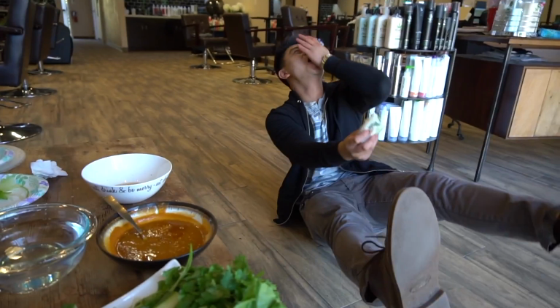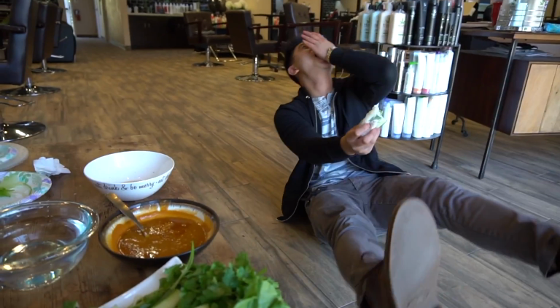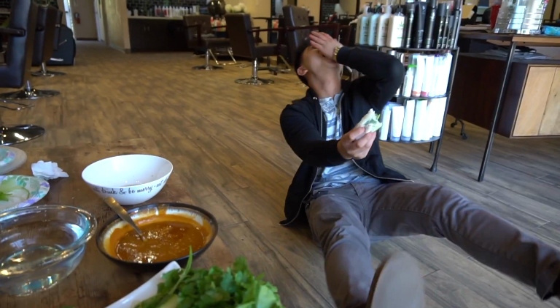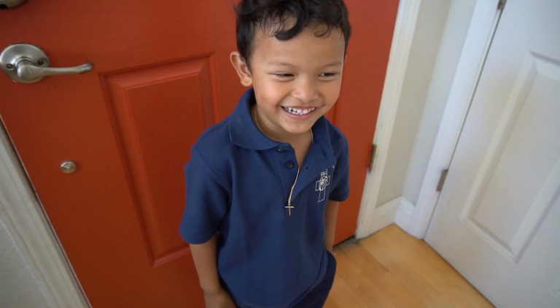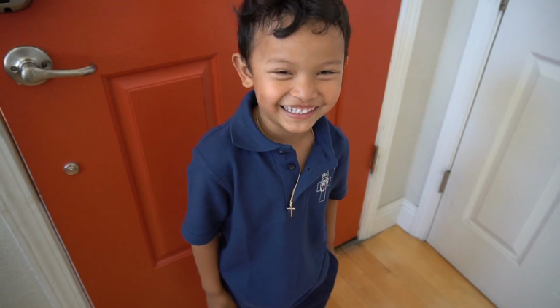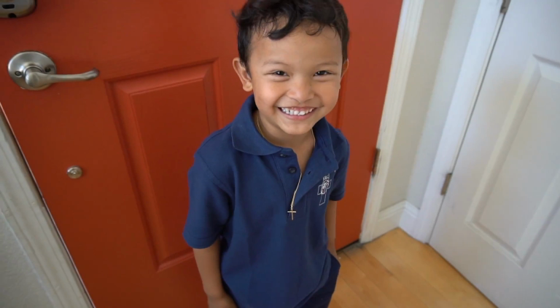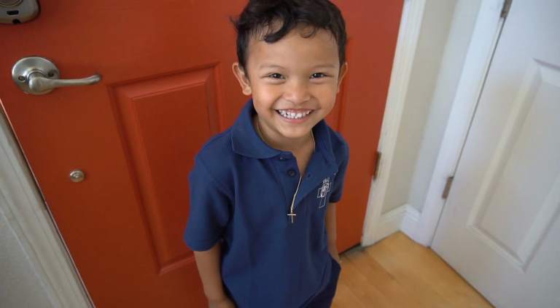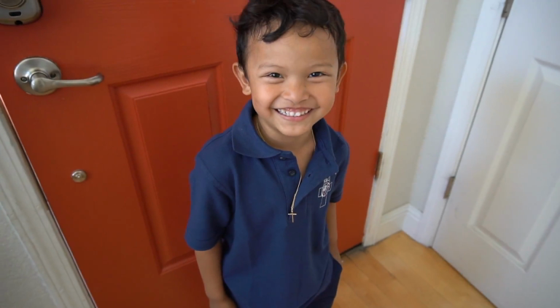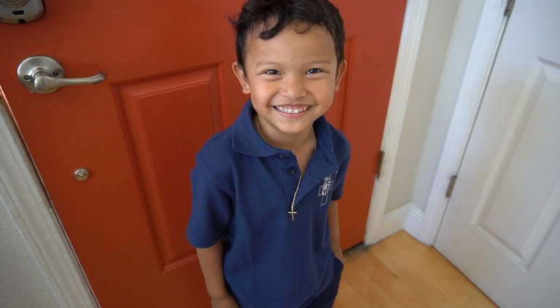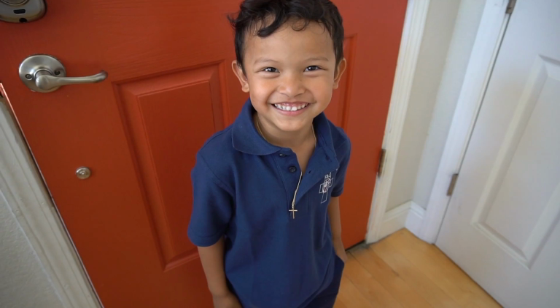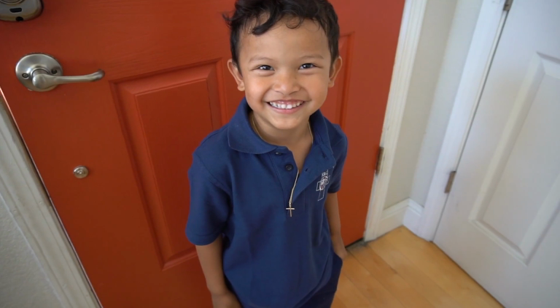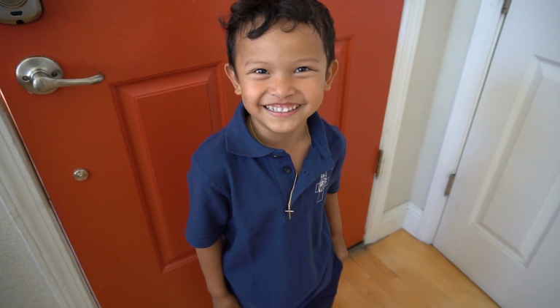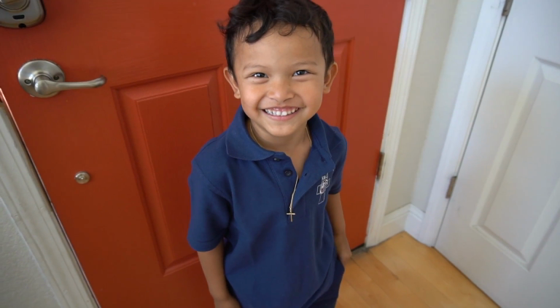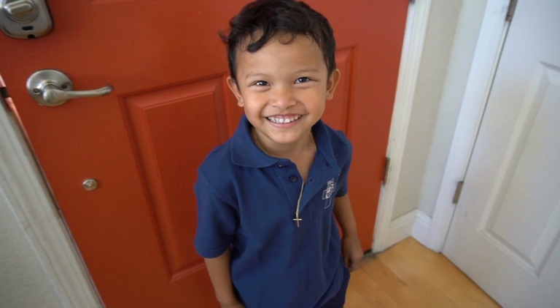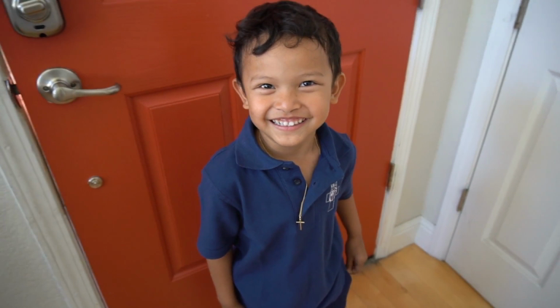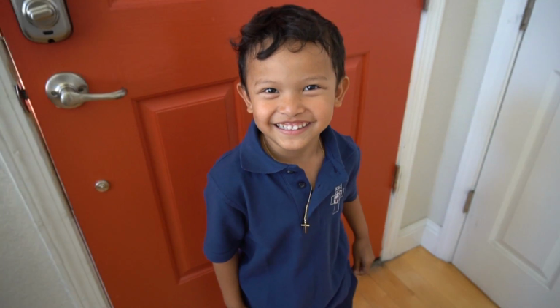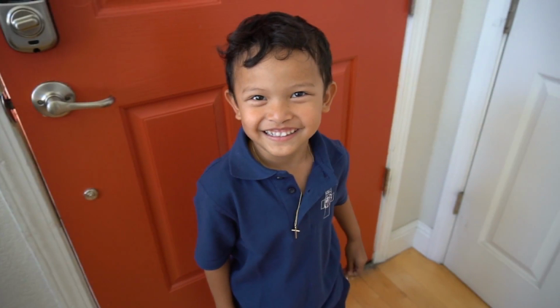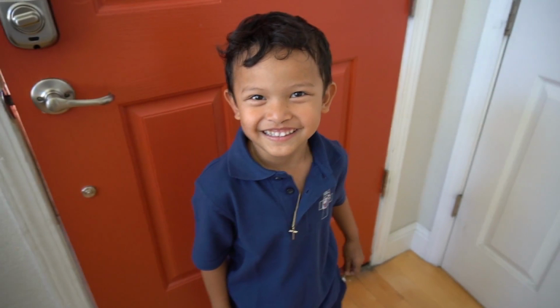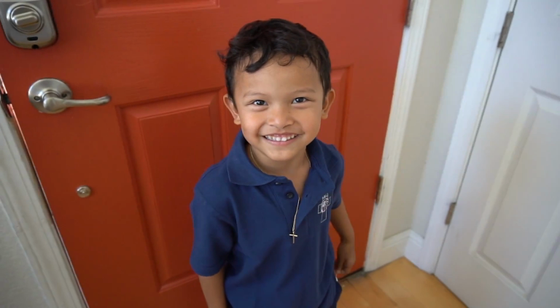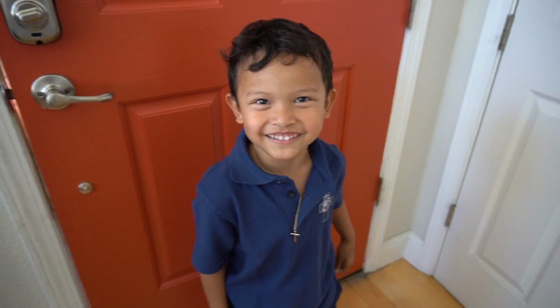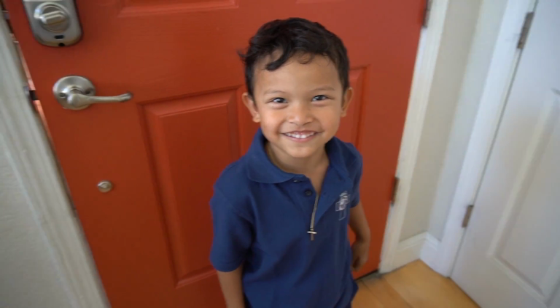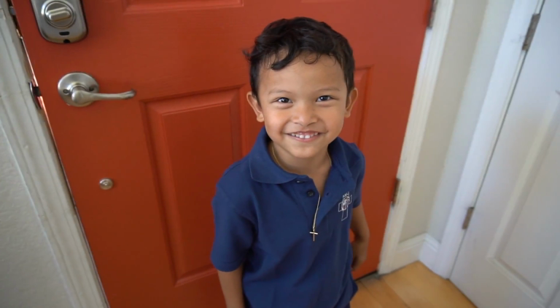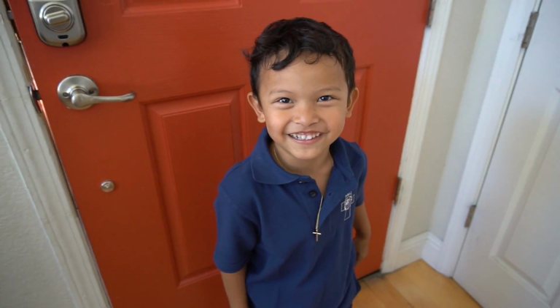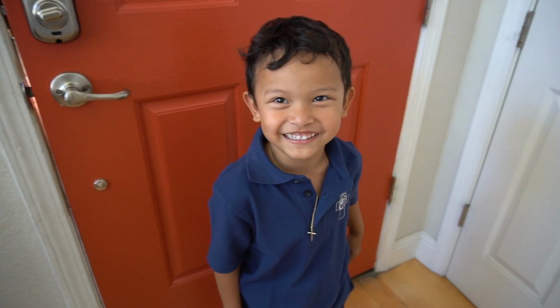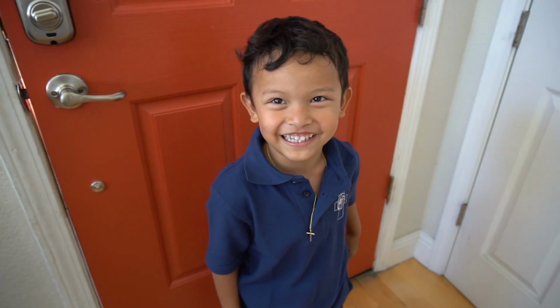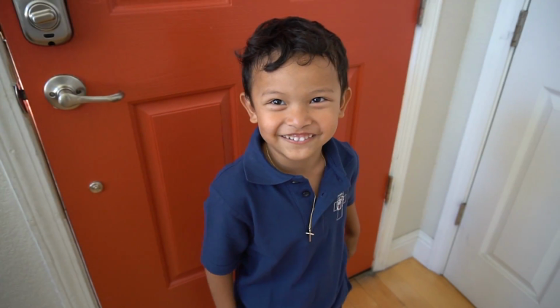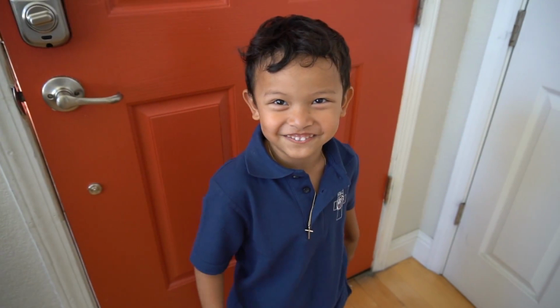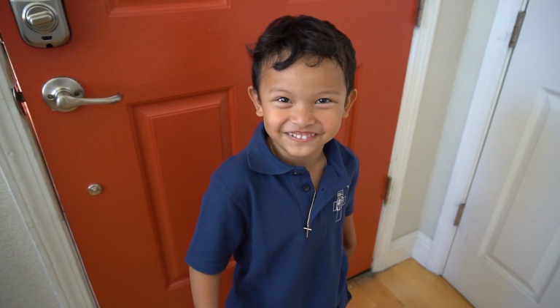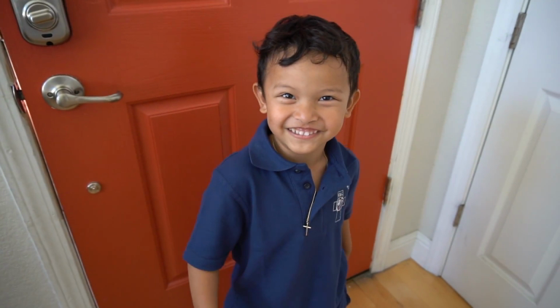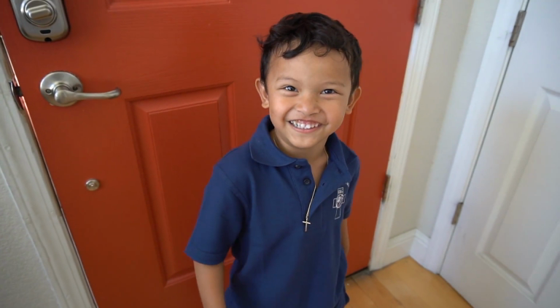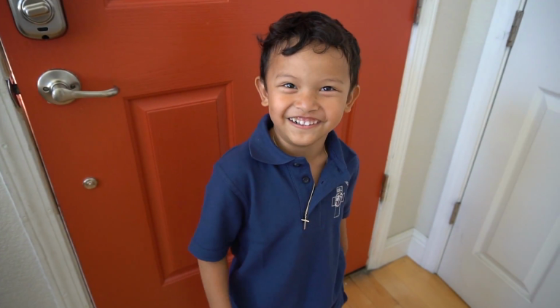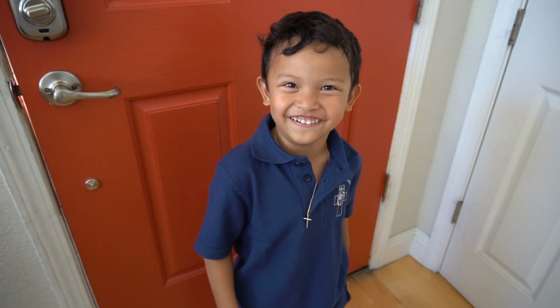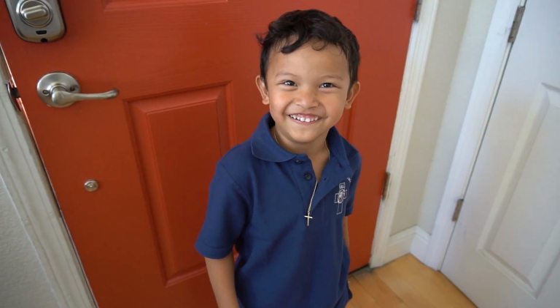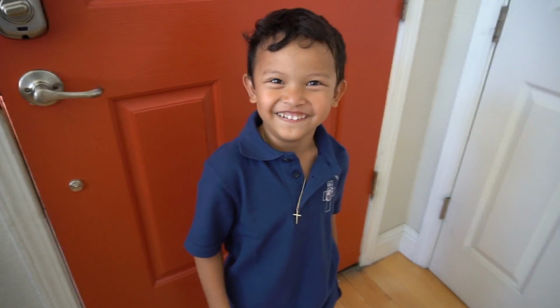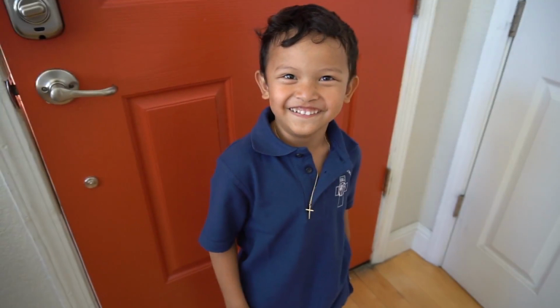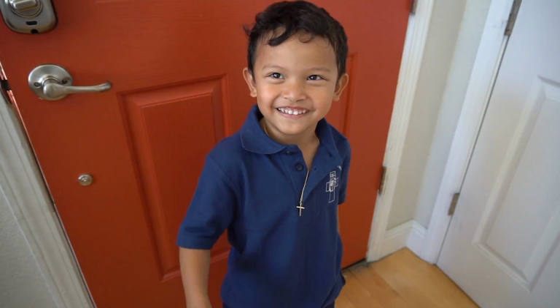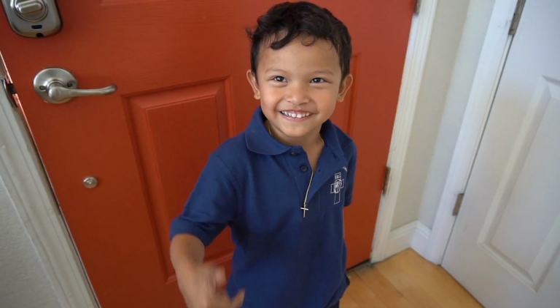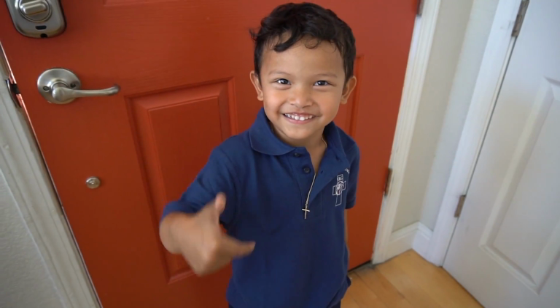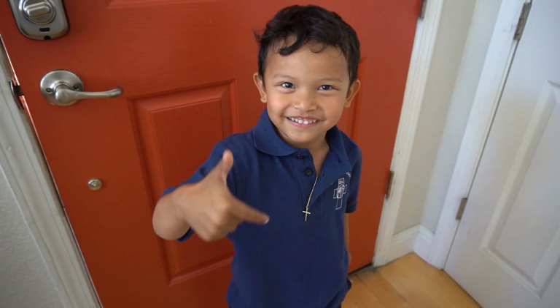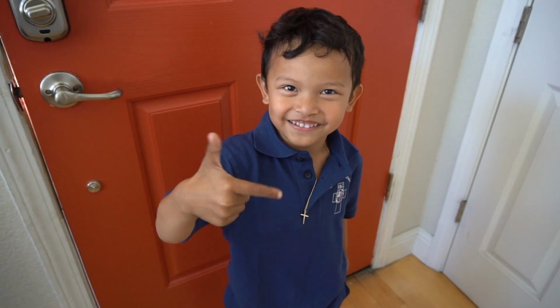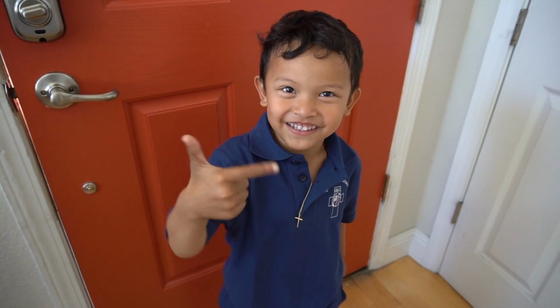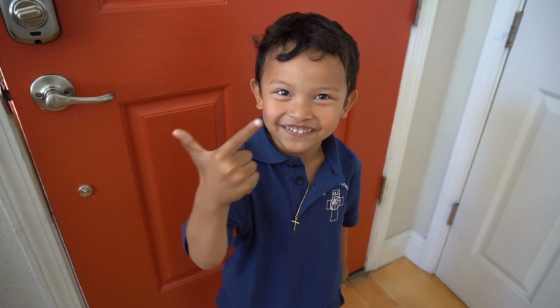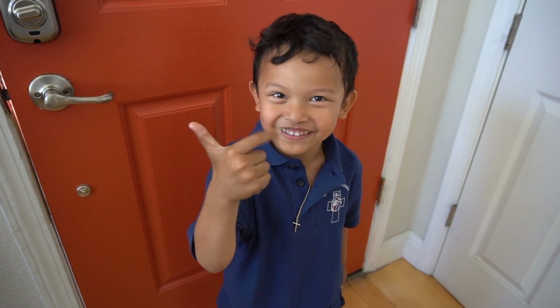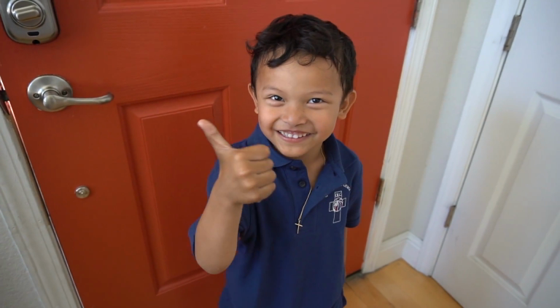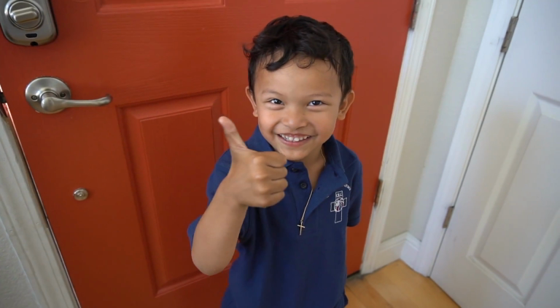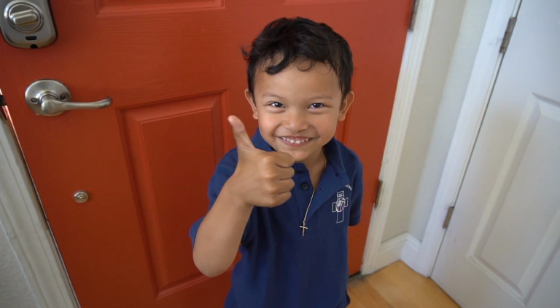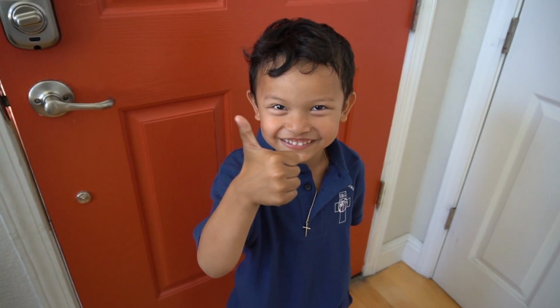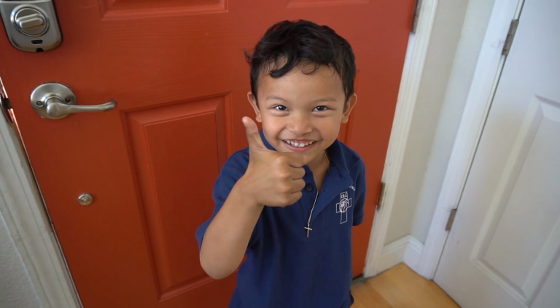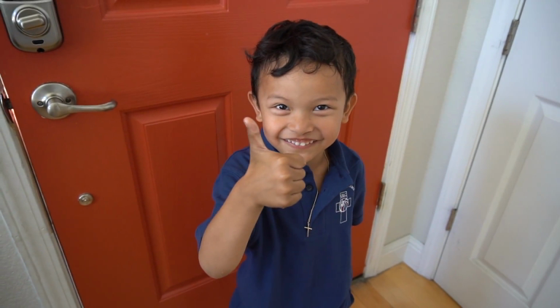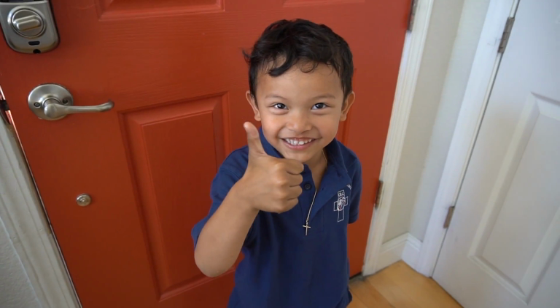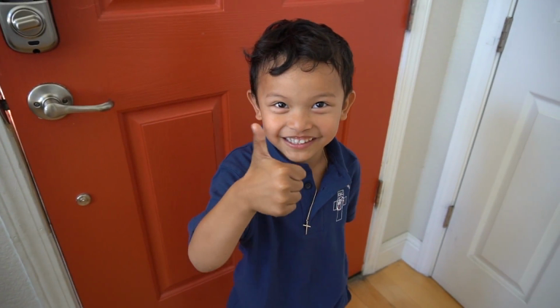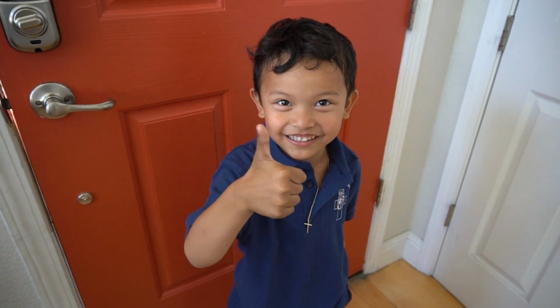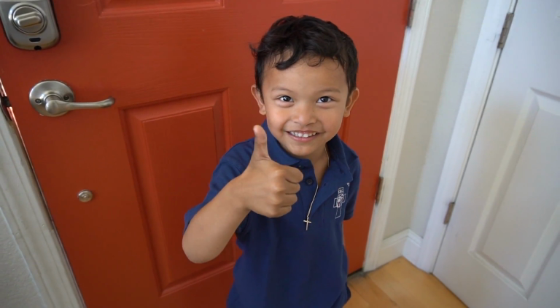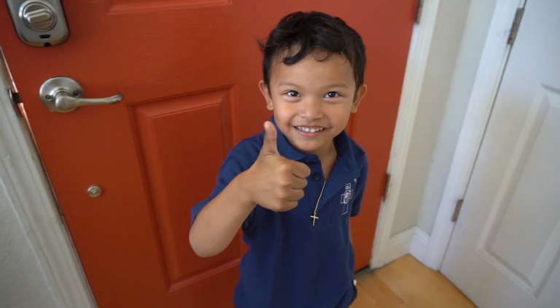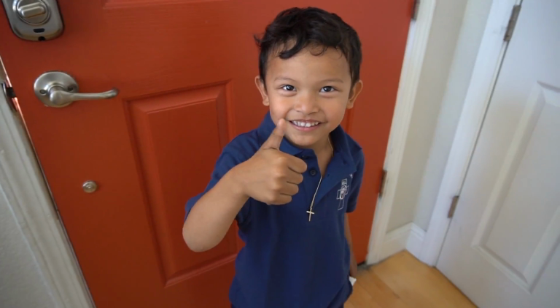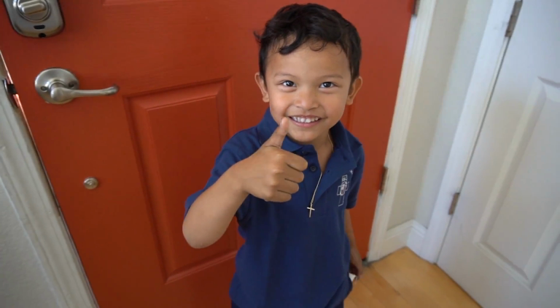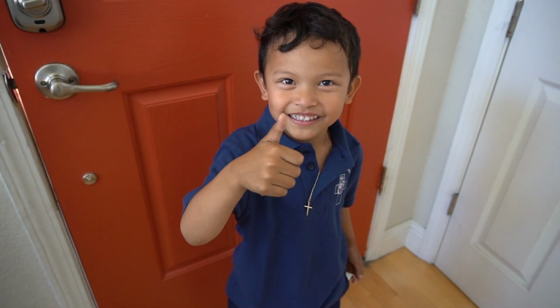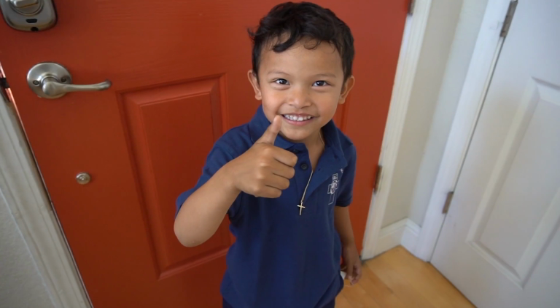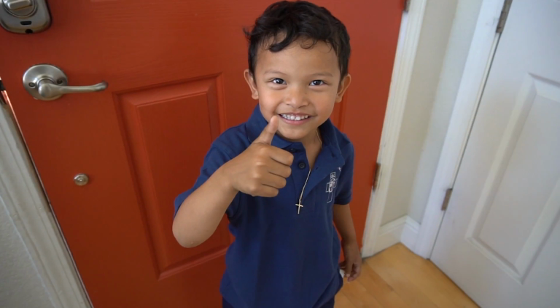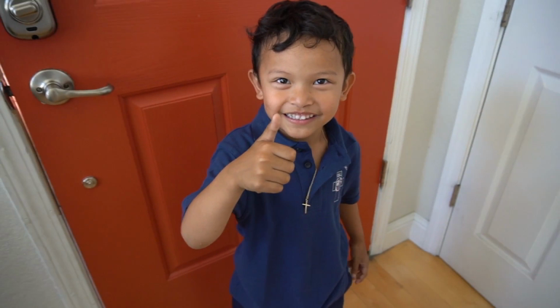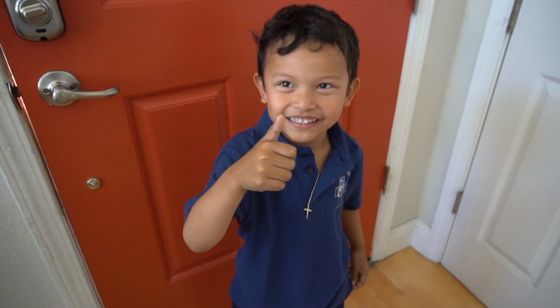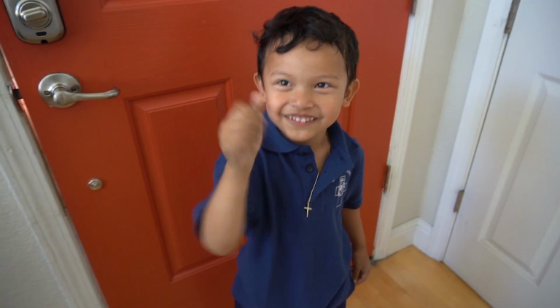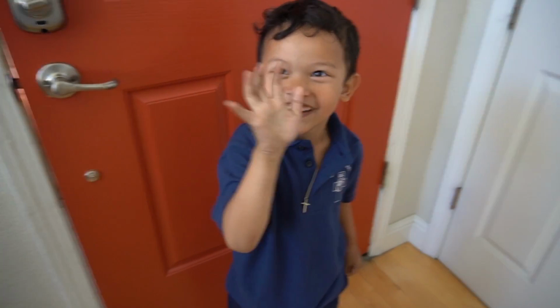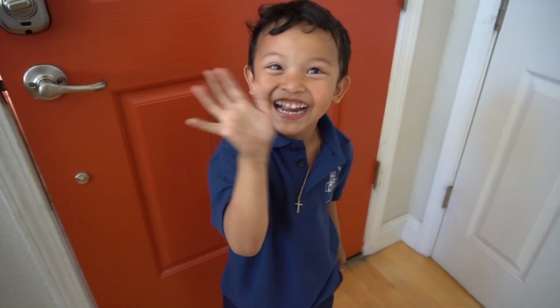Hi guys, subscribe below for more. Give it a thumbs up, and goodbye!